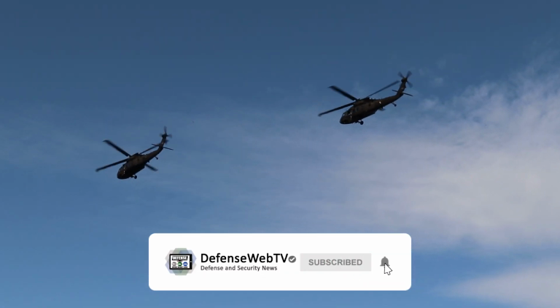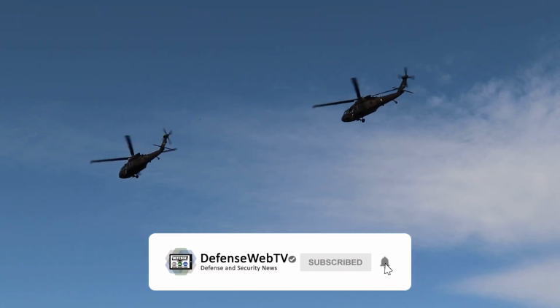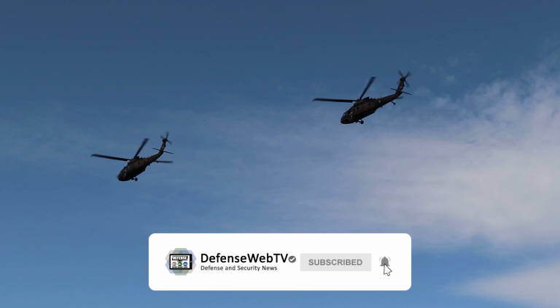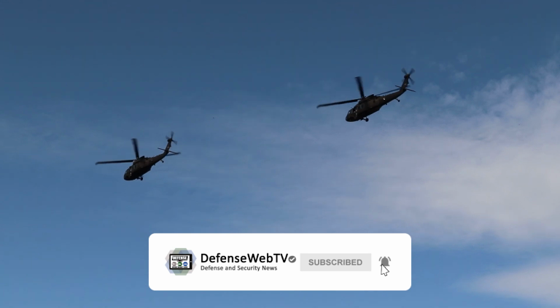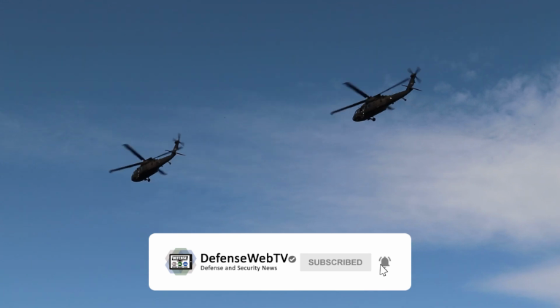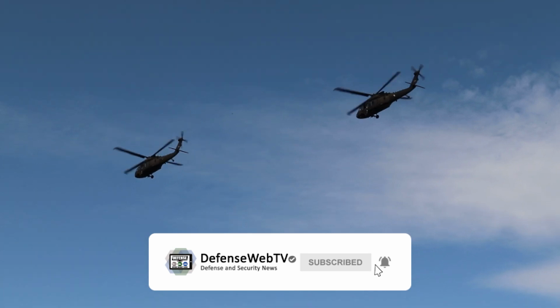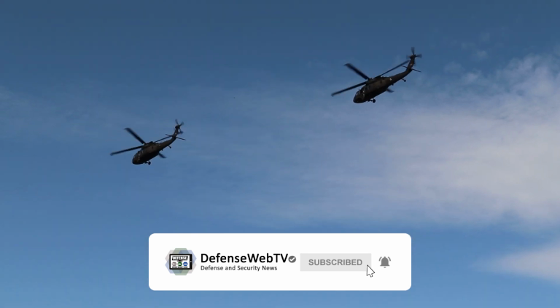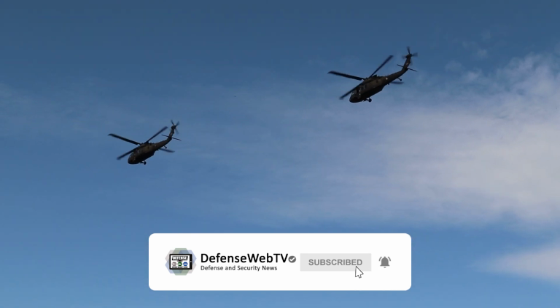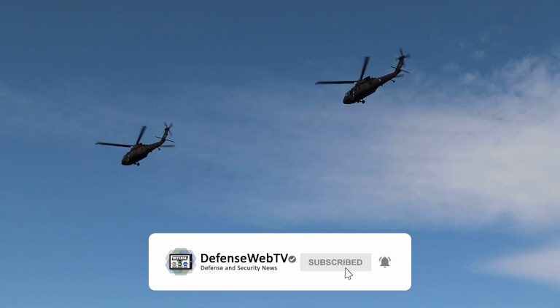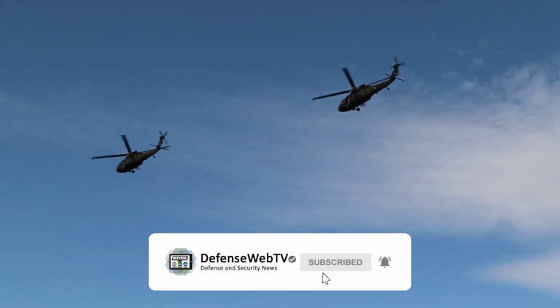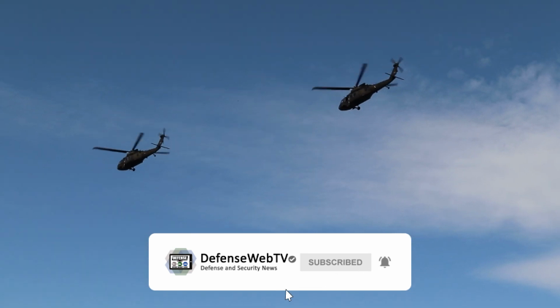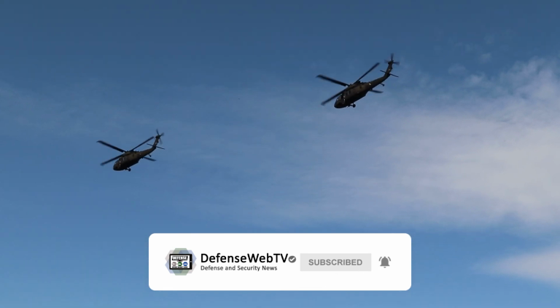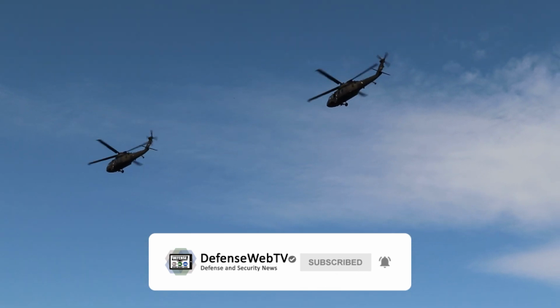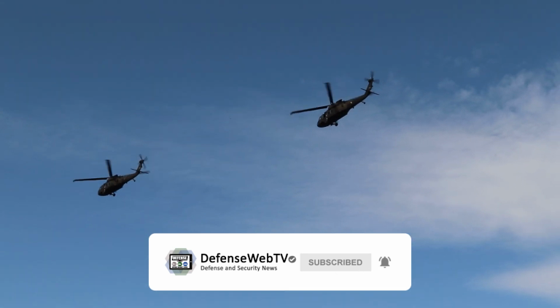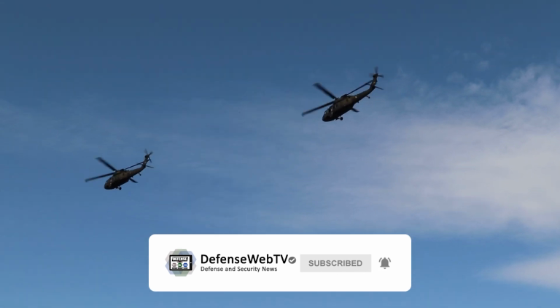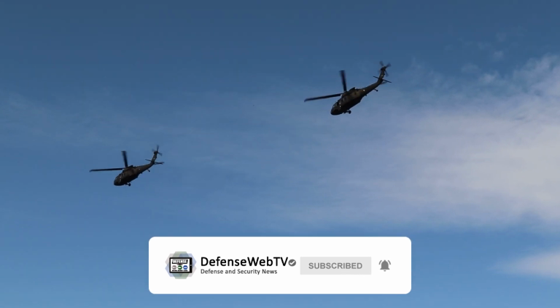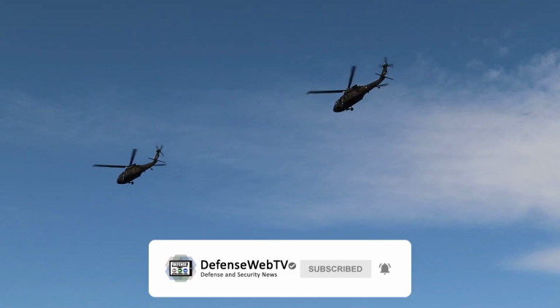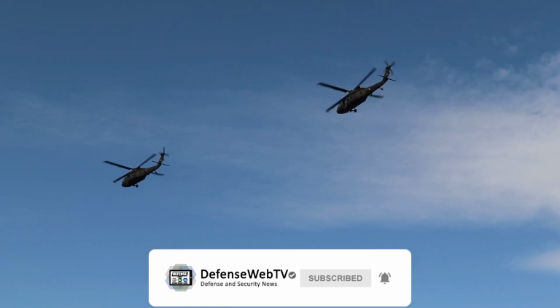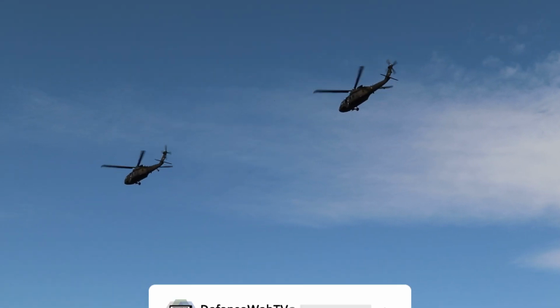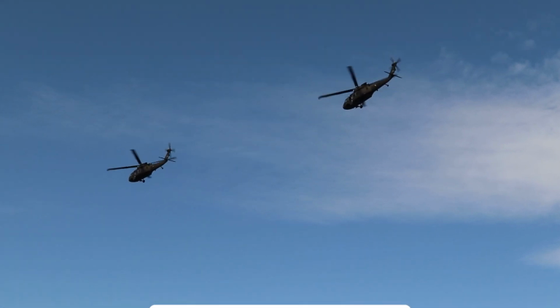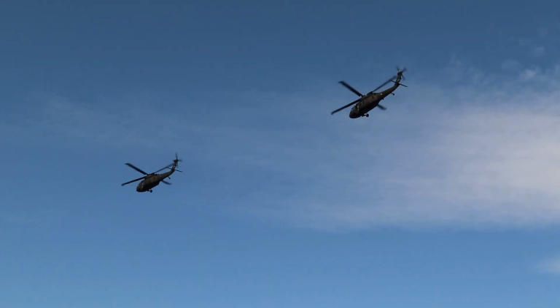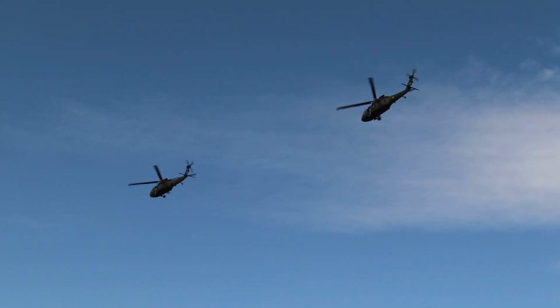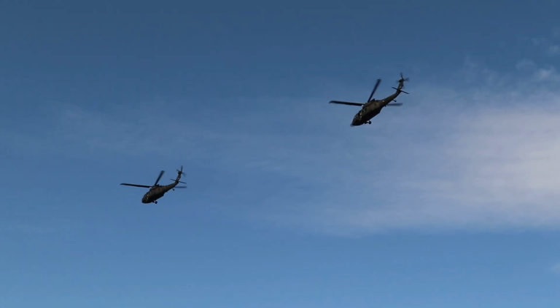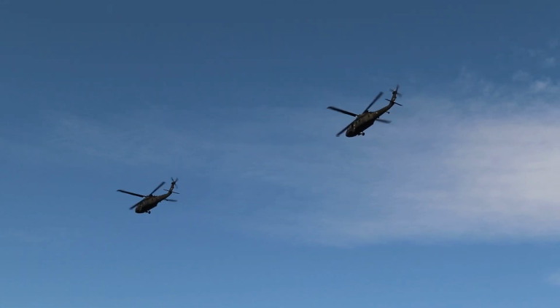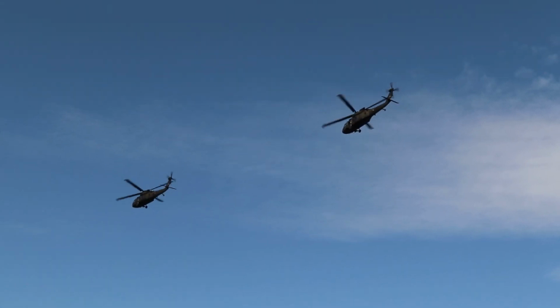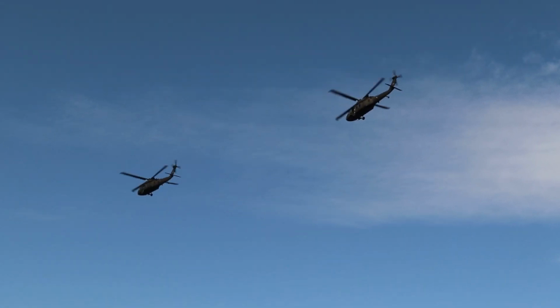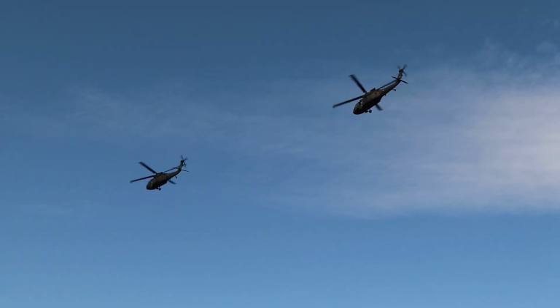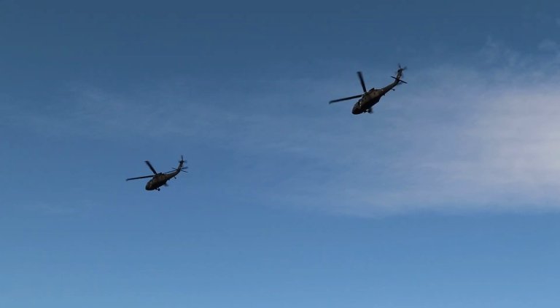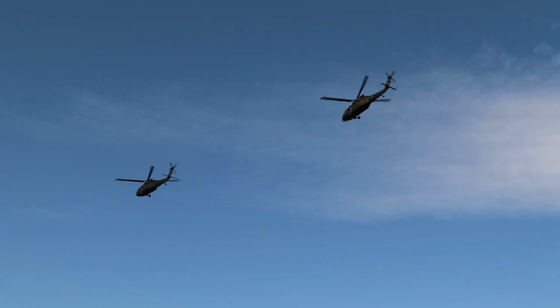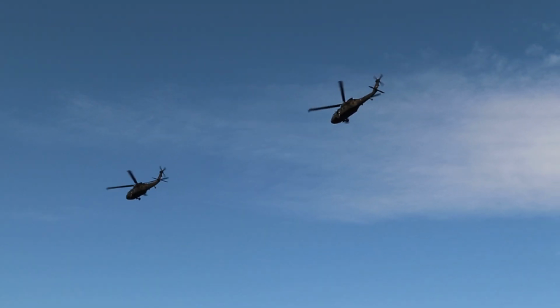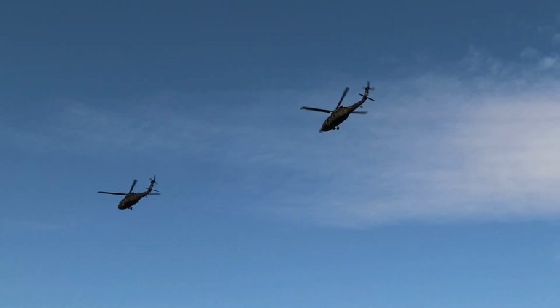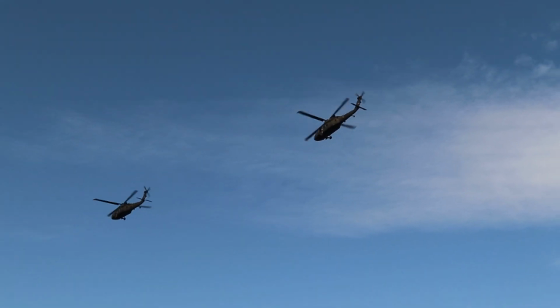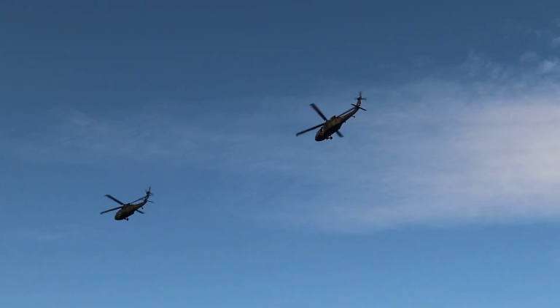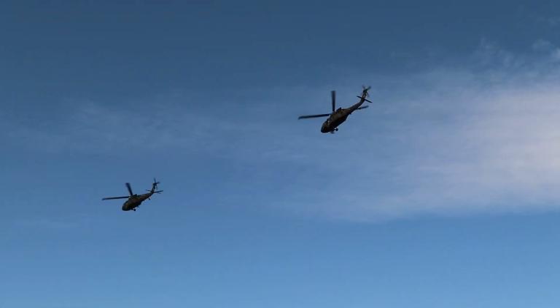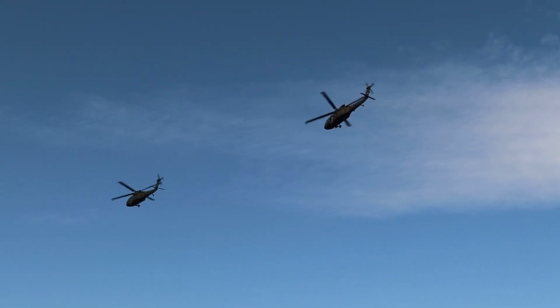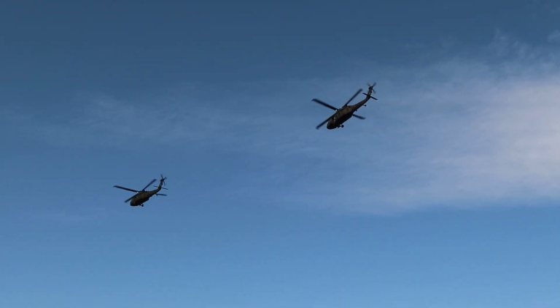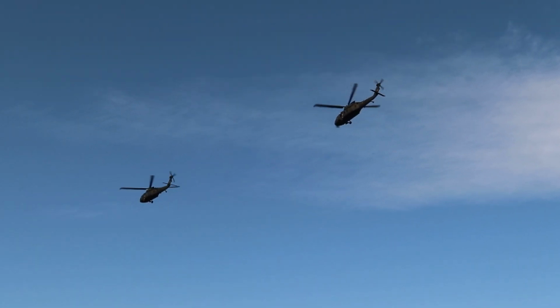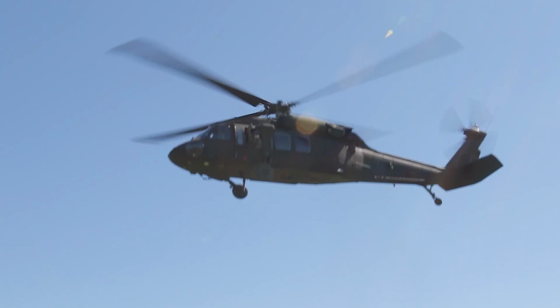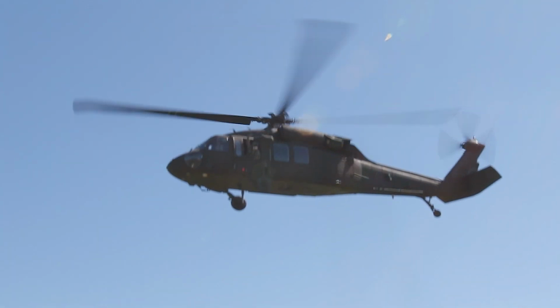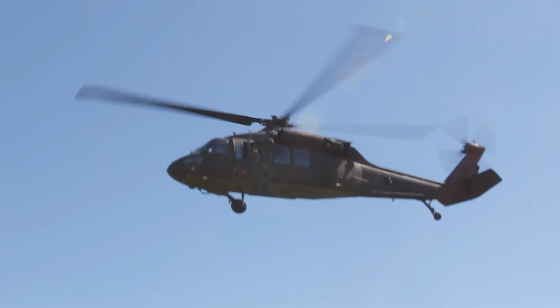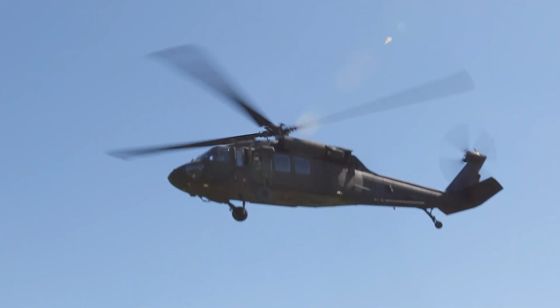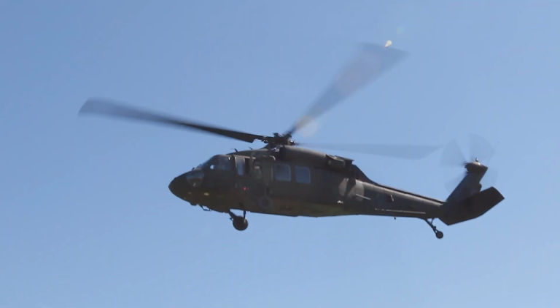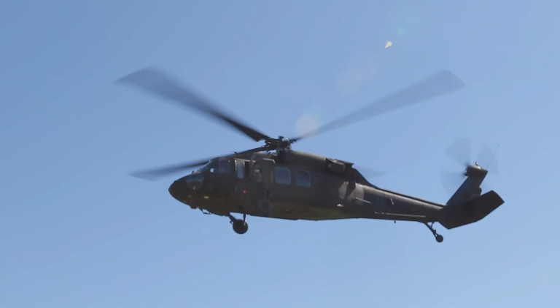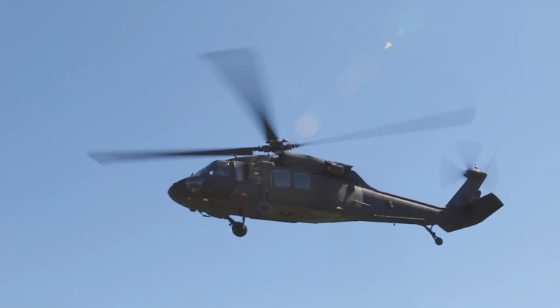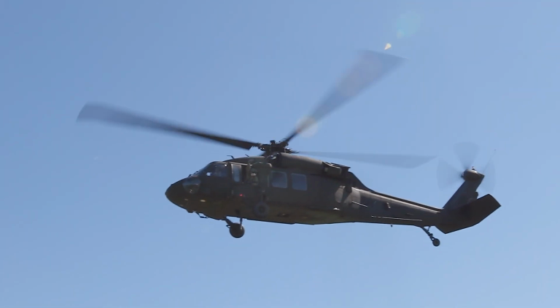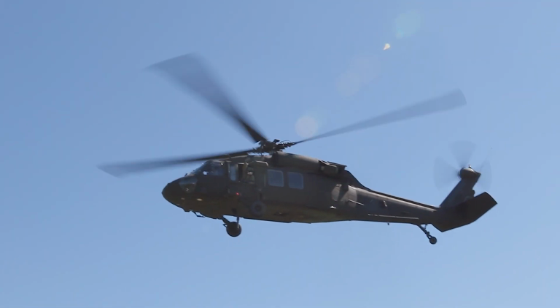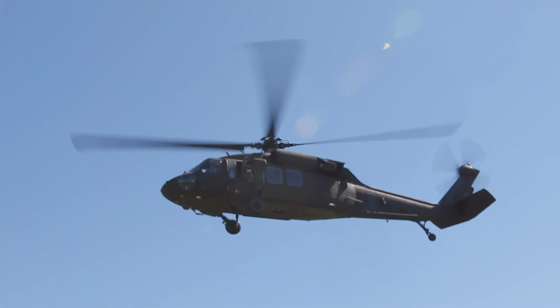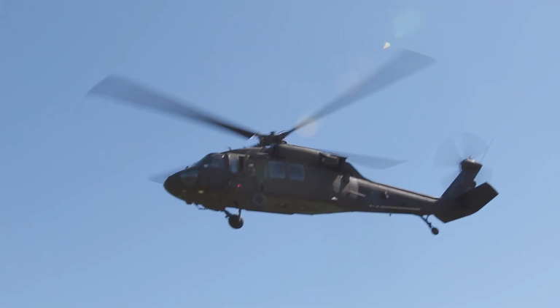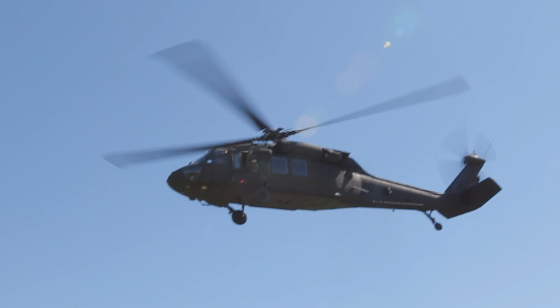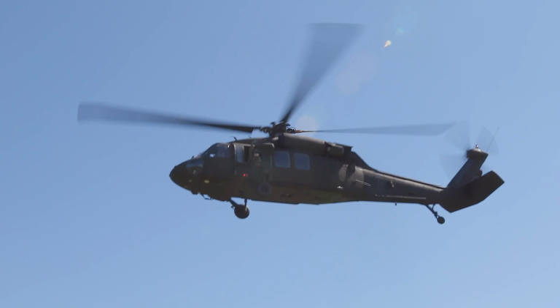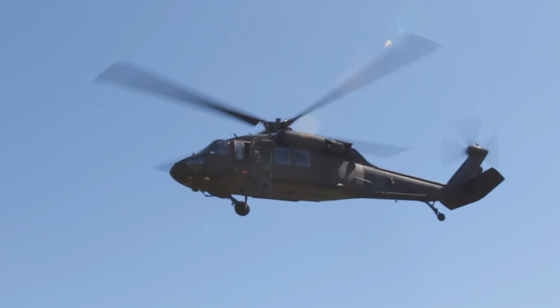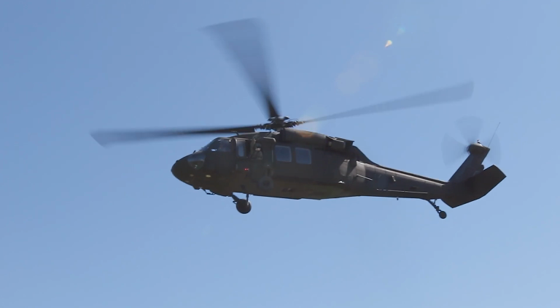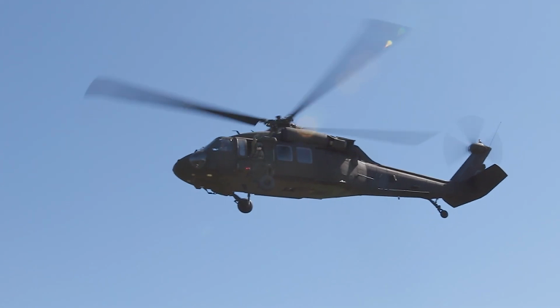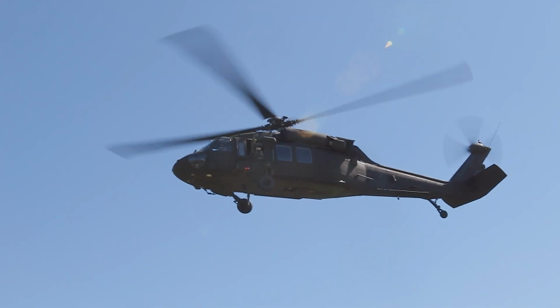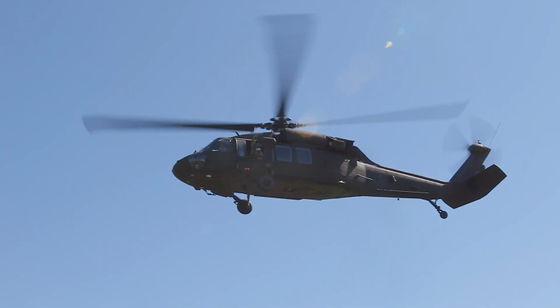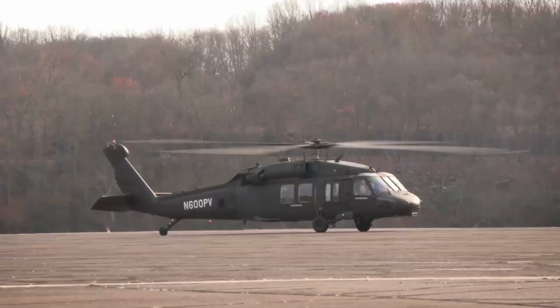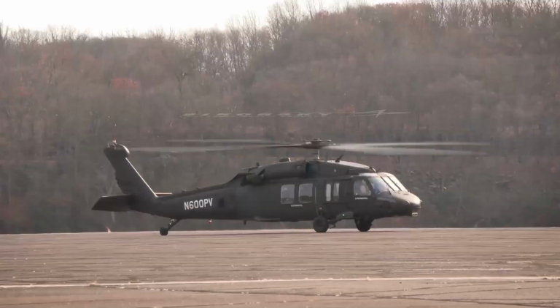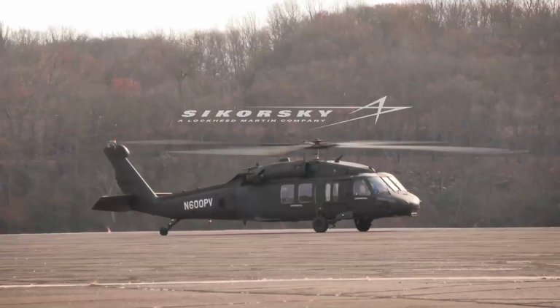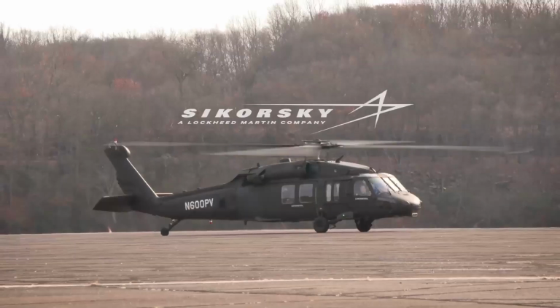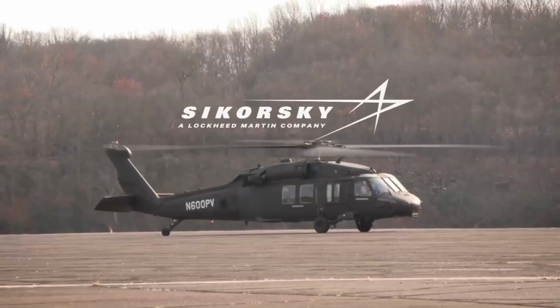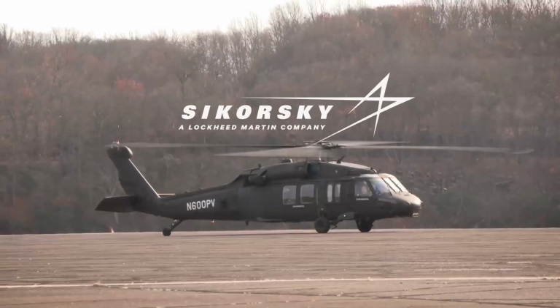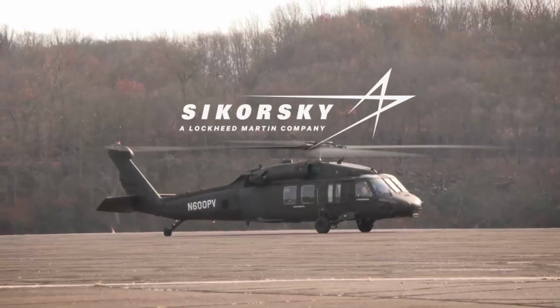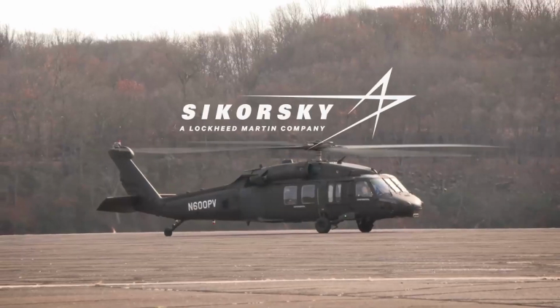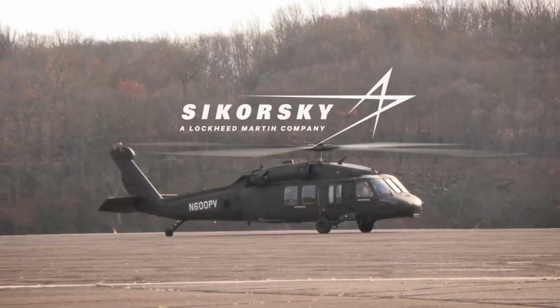Within the next months, the ELIAS program plans to conduct the first flight of a fly-by-wire M-Model Black Hawk.